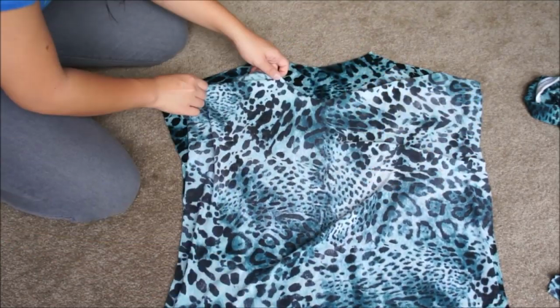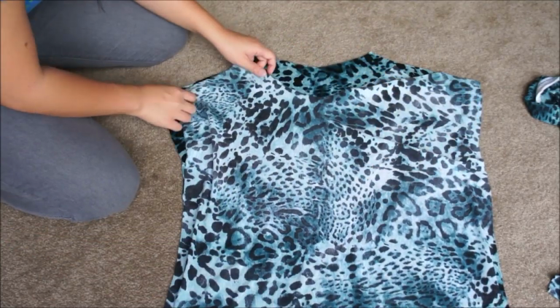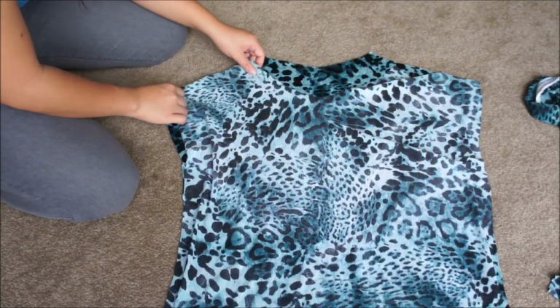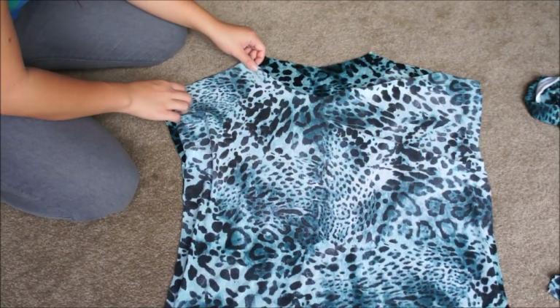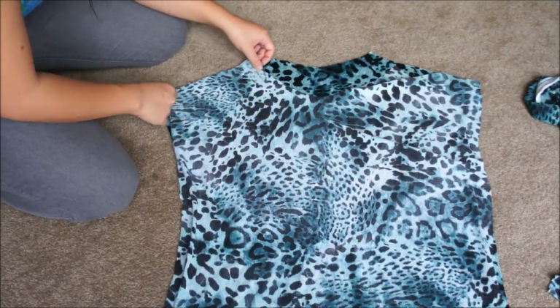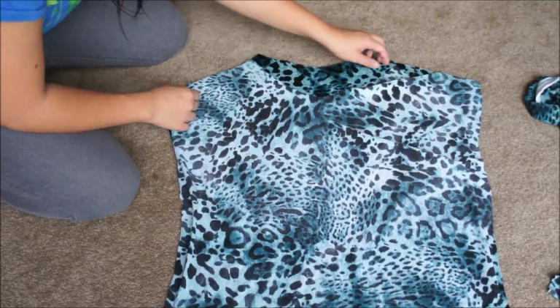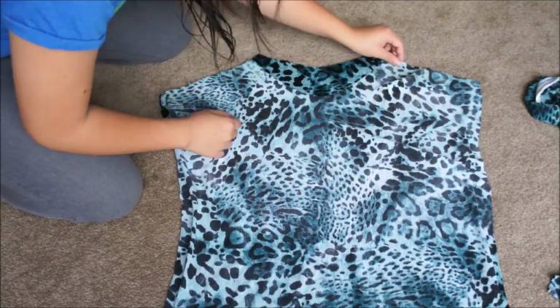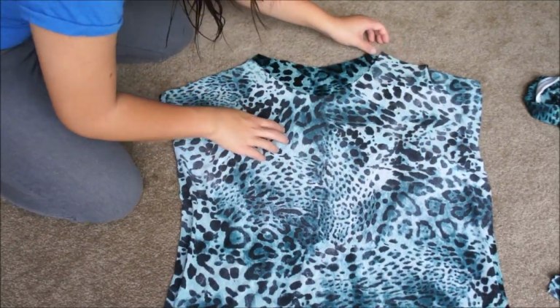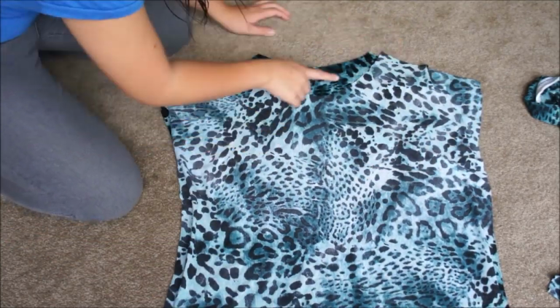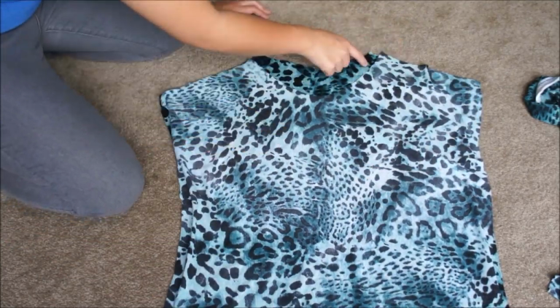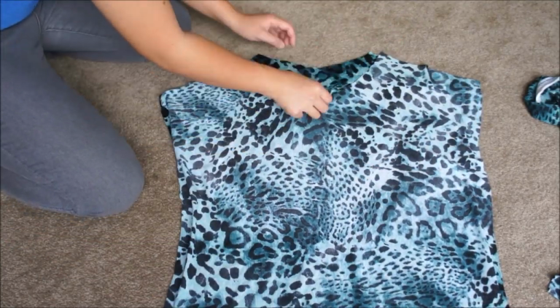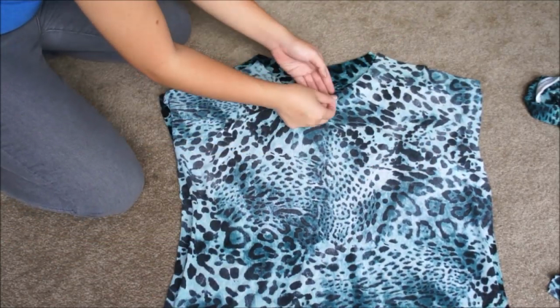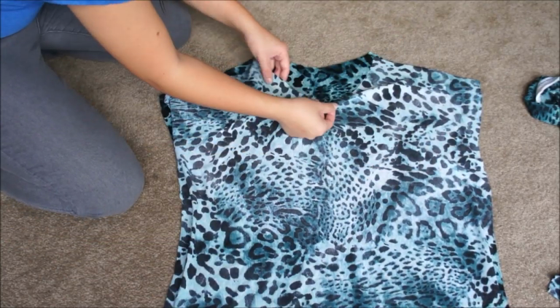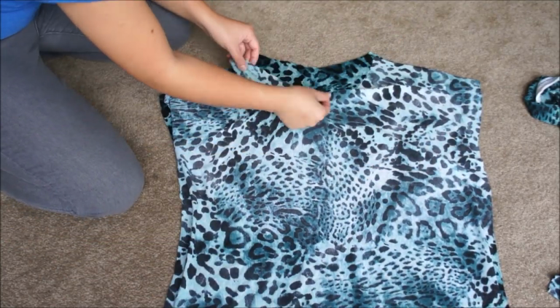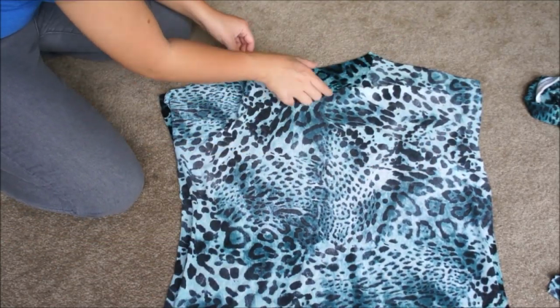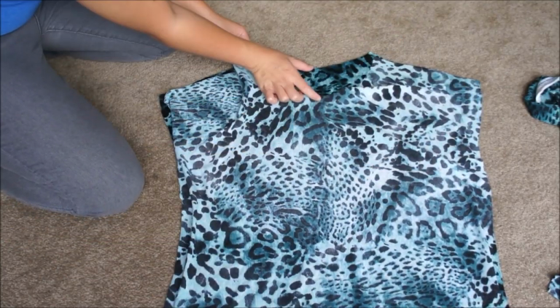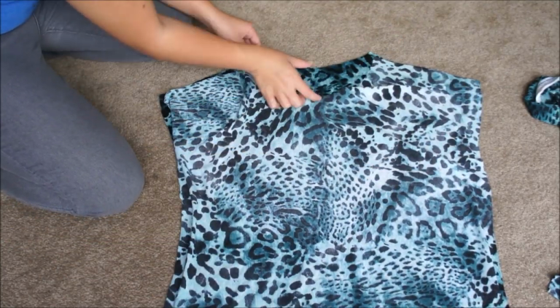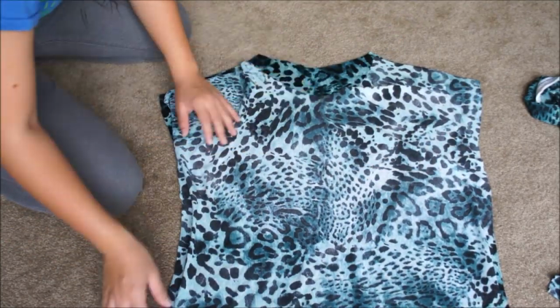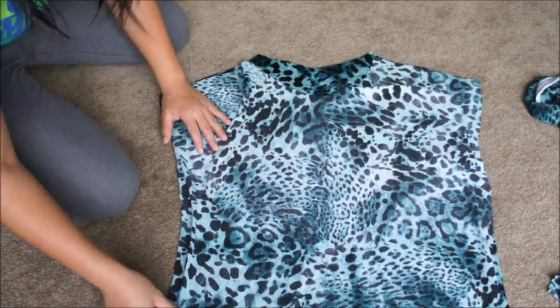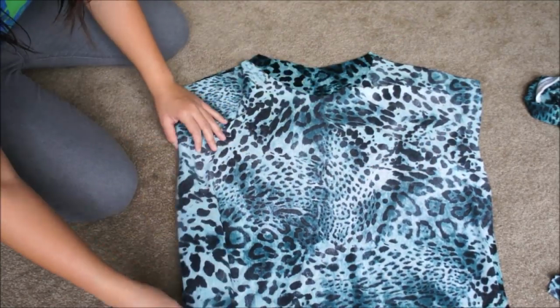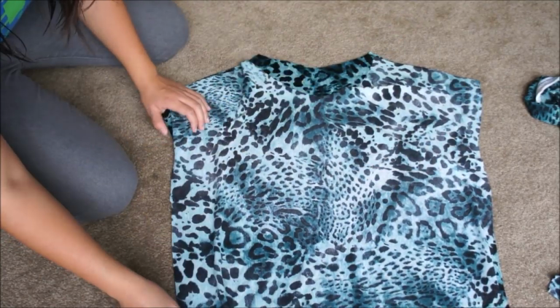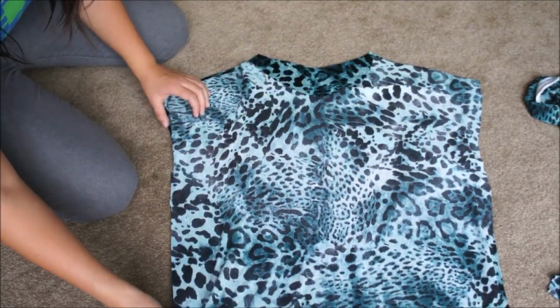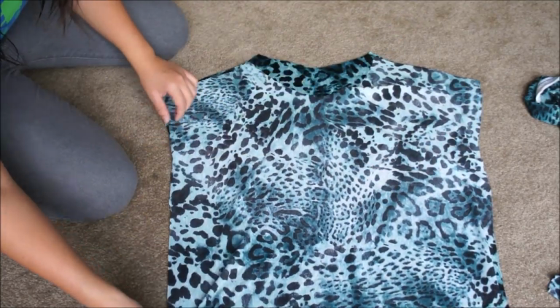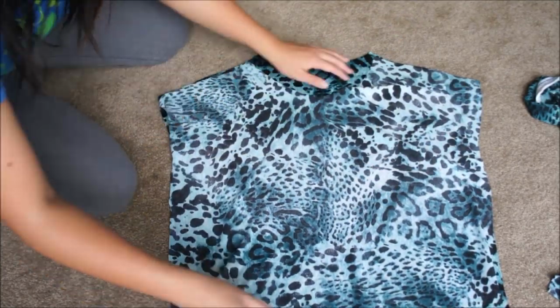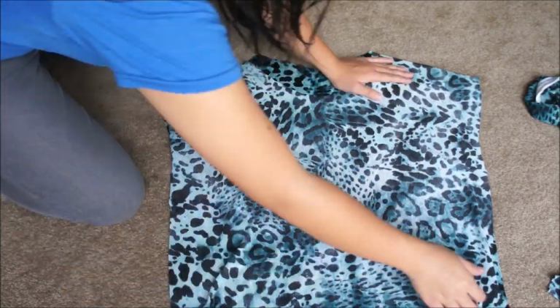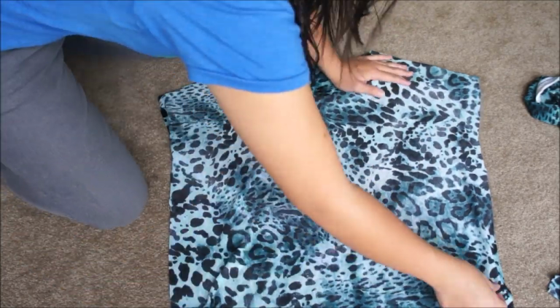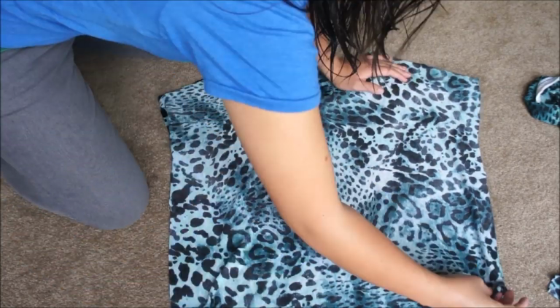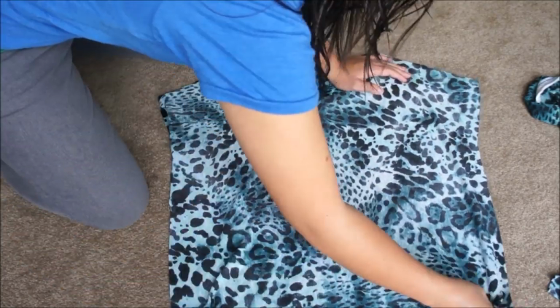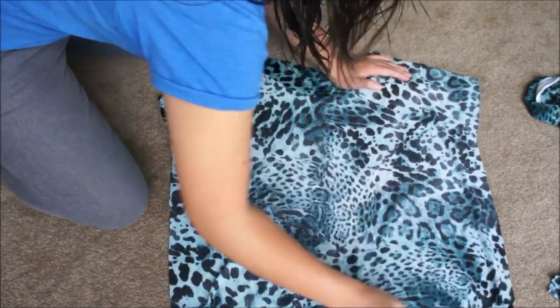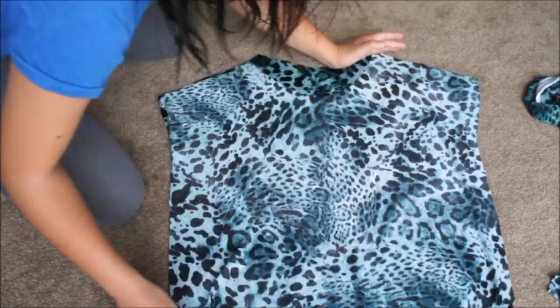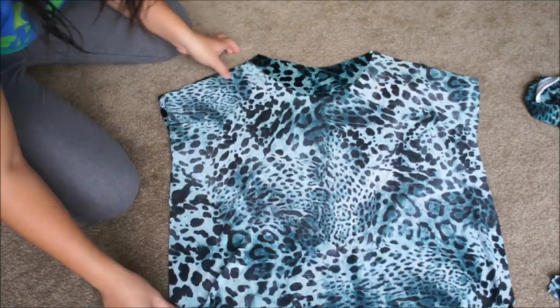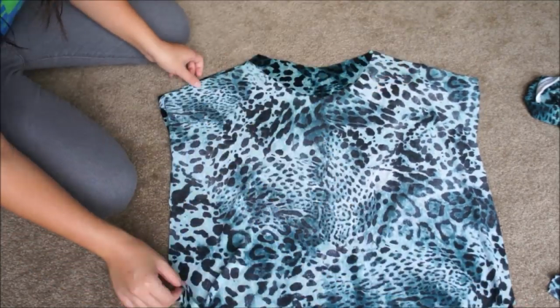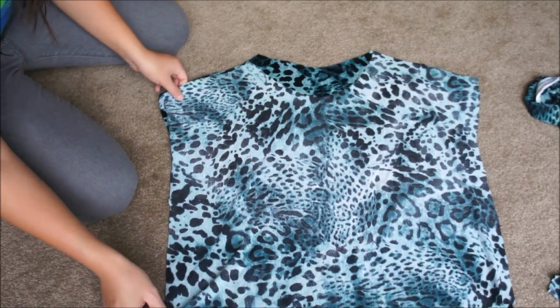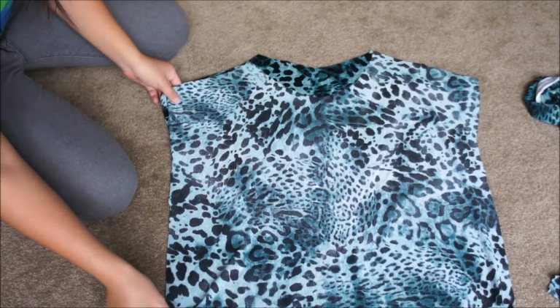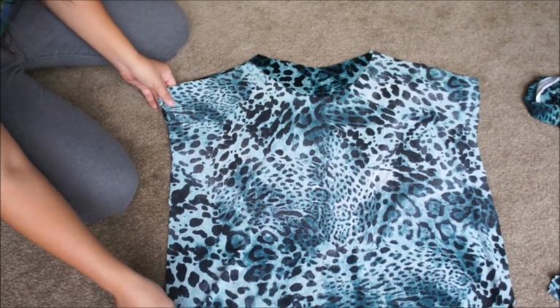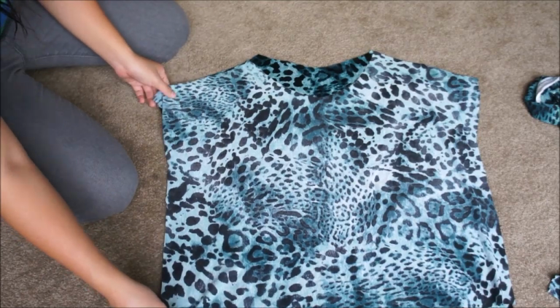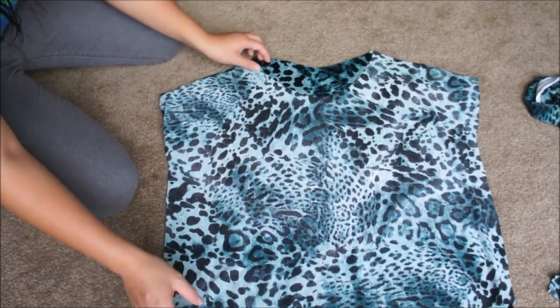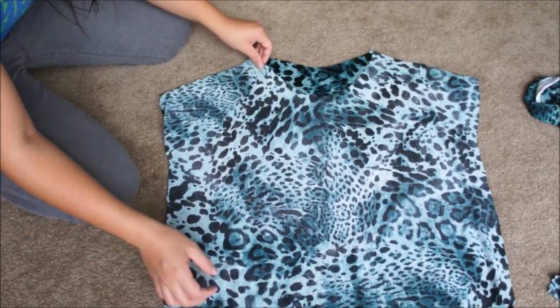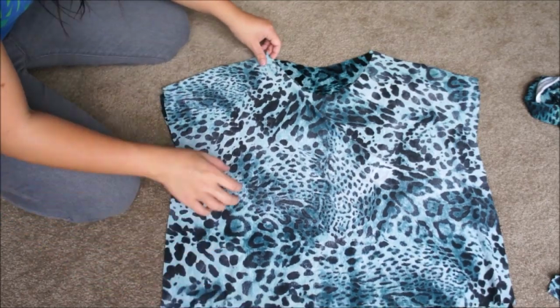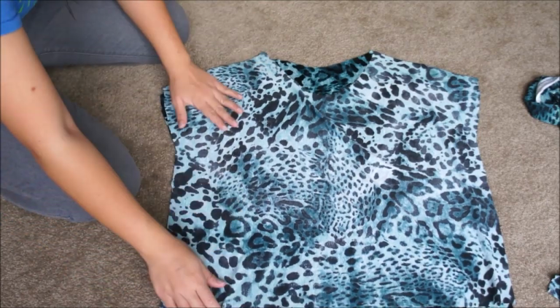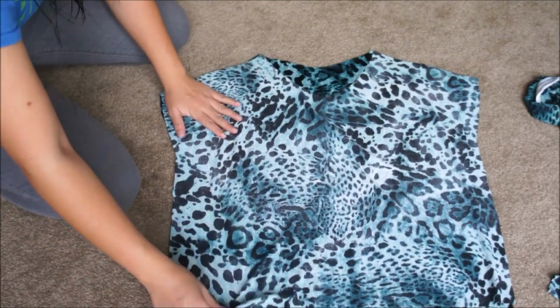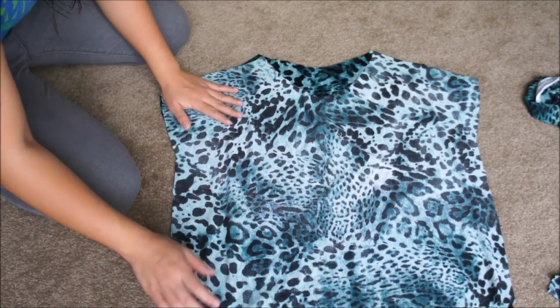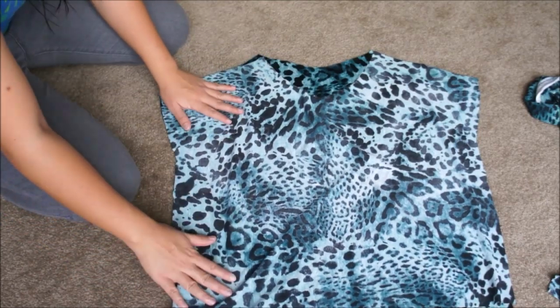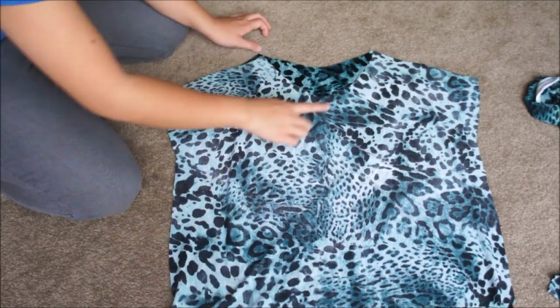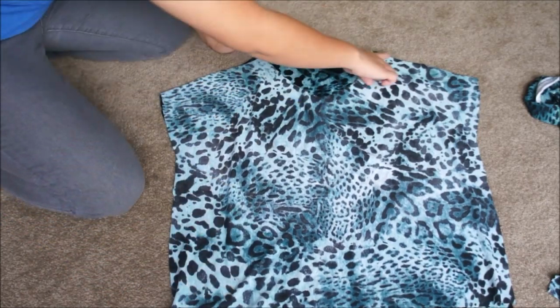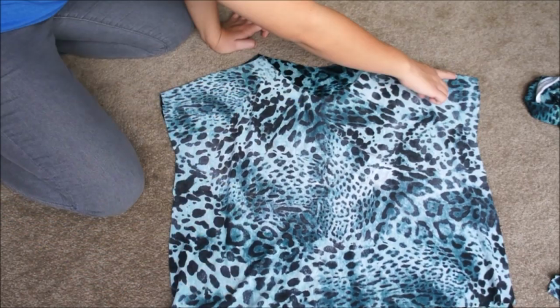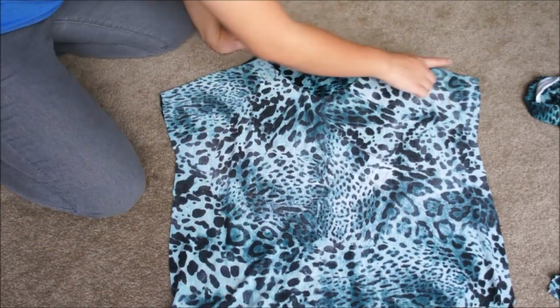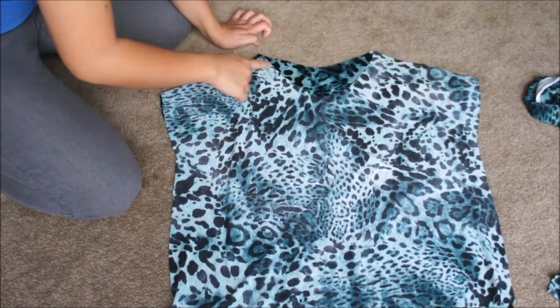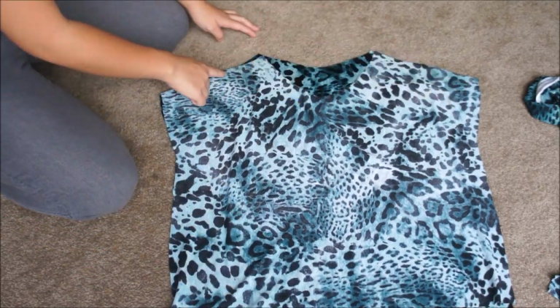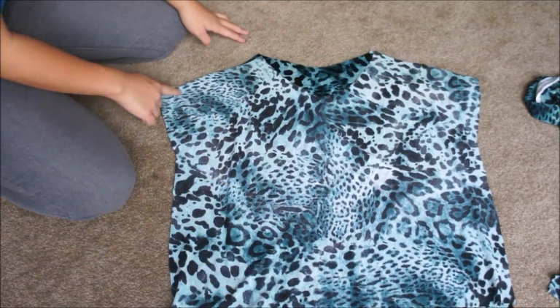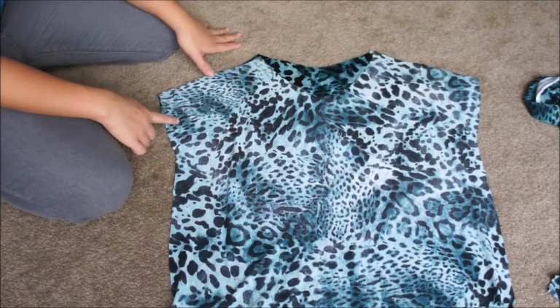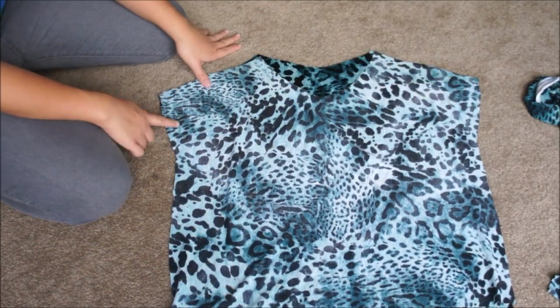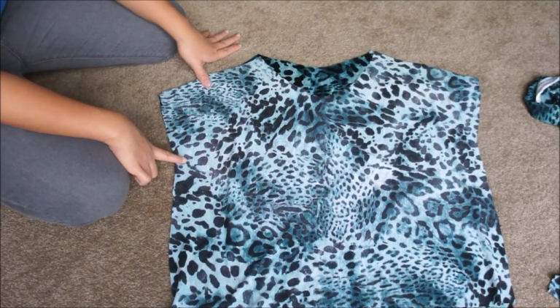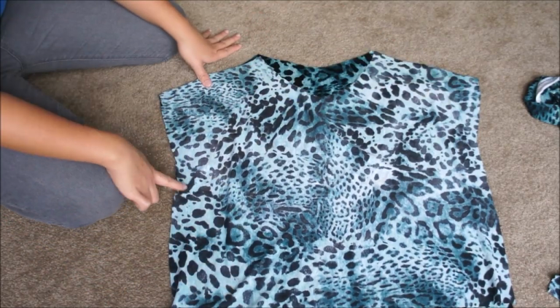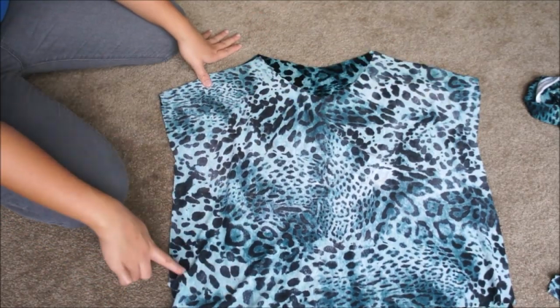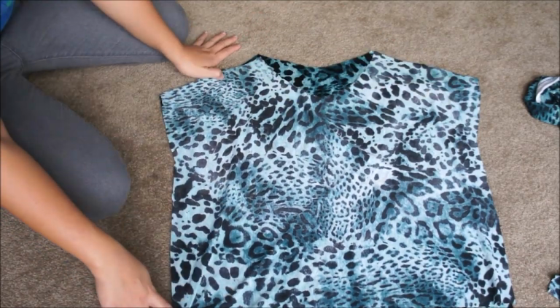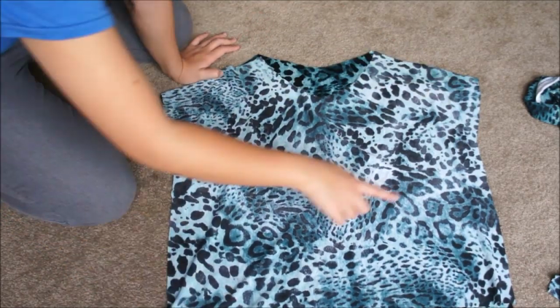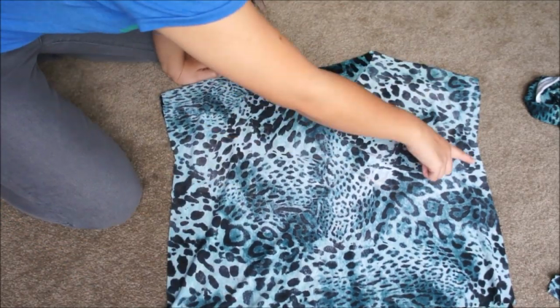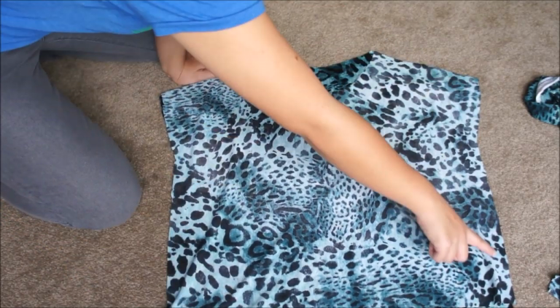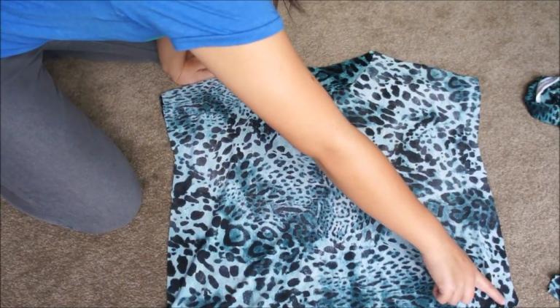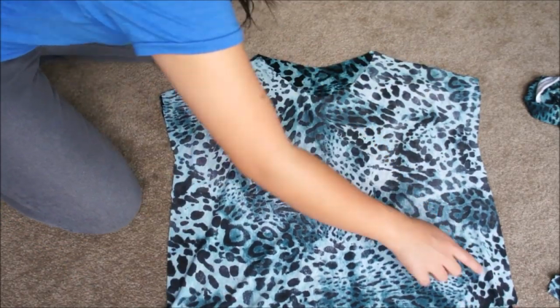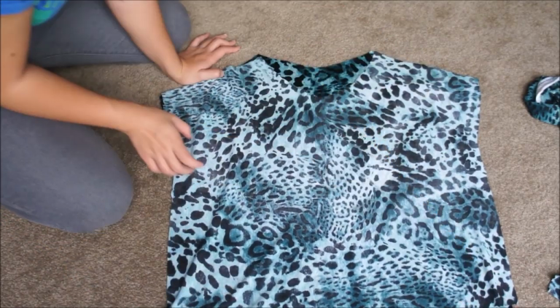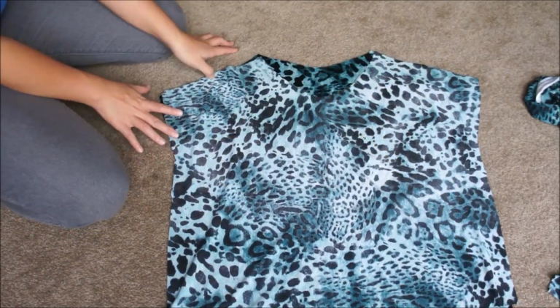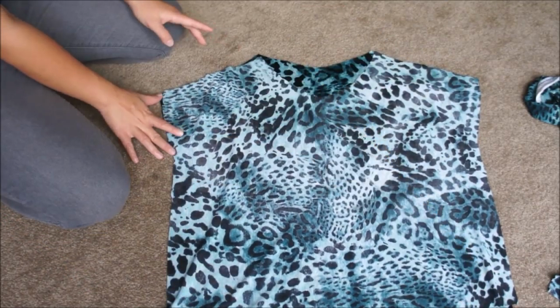Once you have your top and bottom bodice pieces cut out, lay them right sides together and sew the shoulder and the side seams.